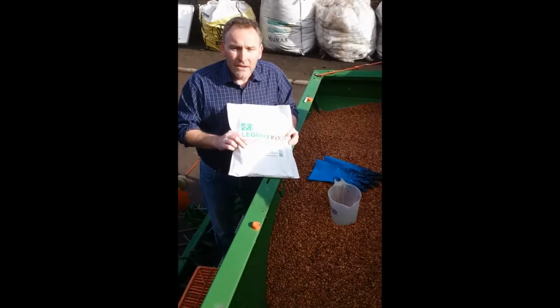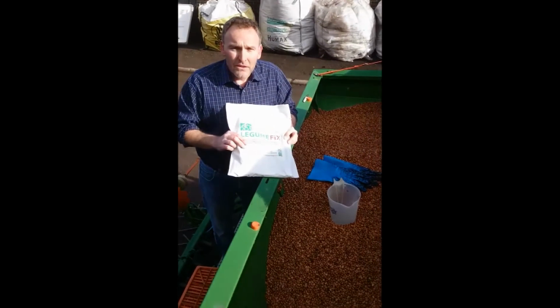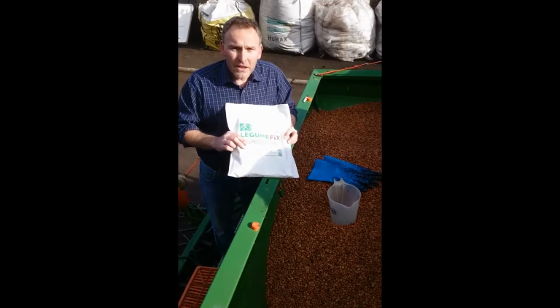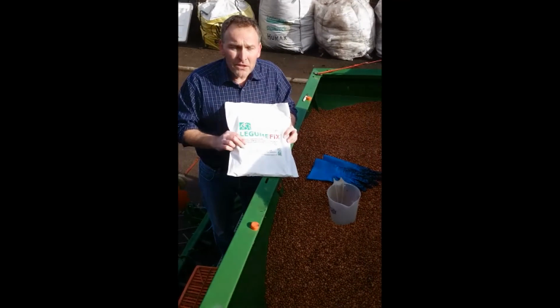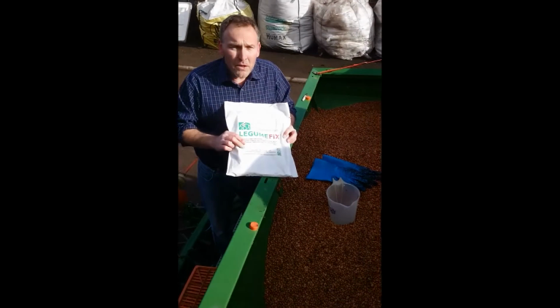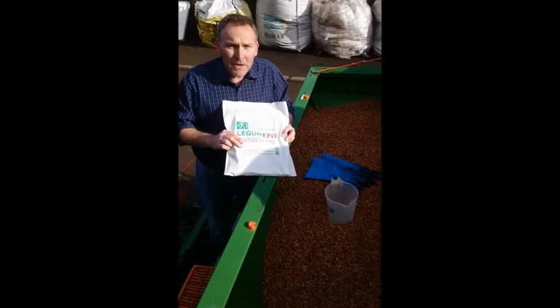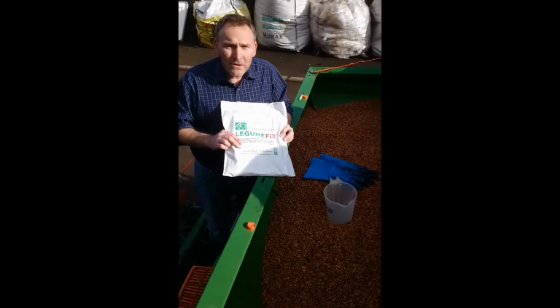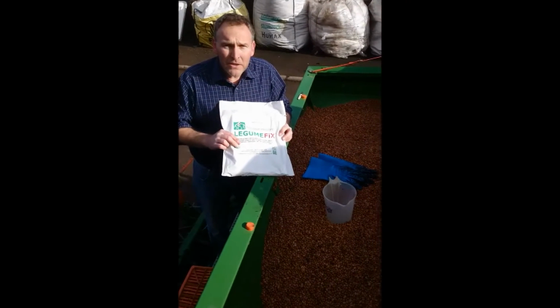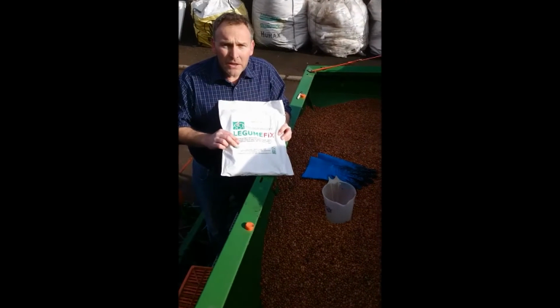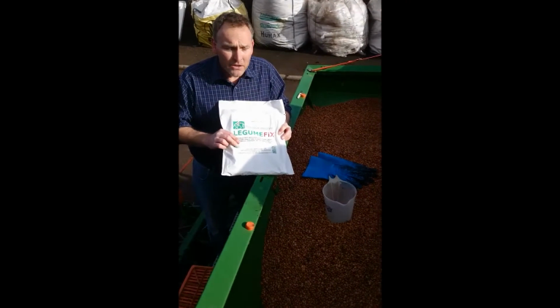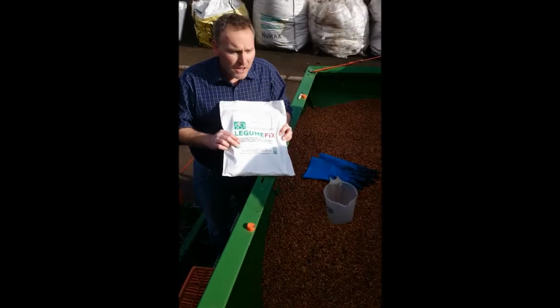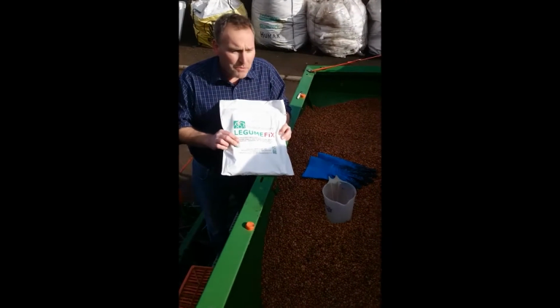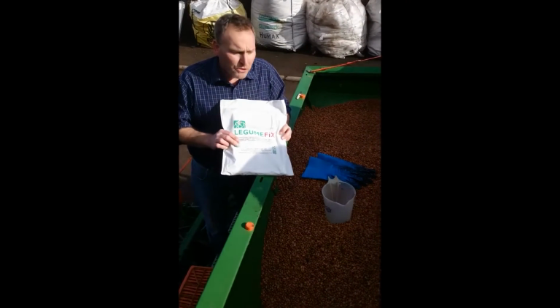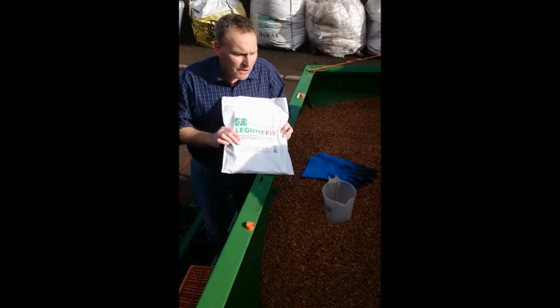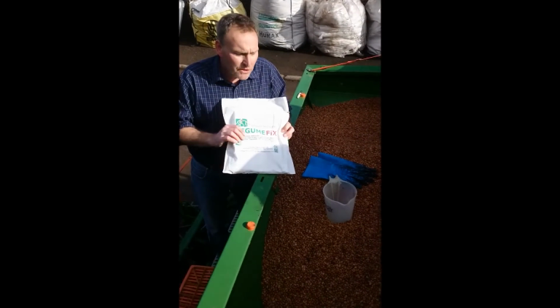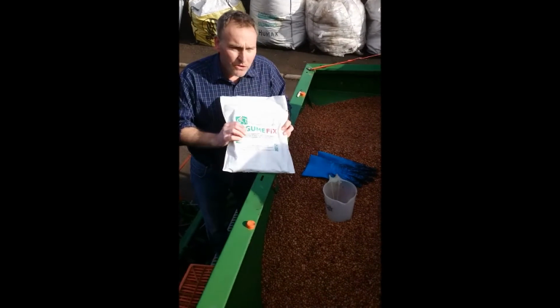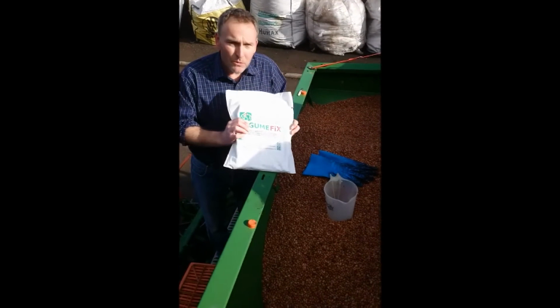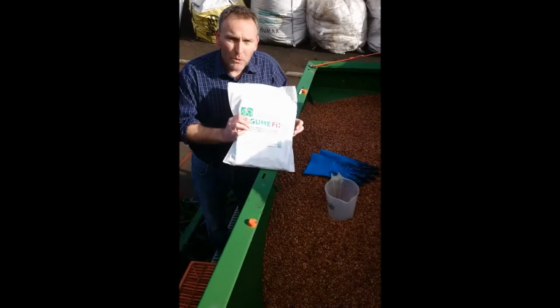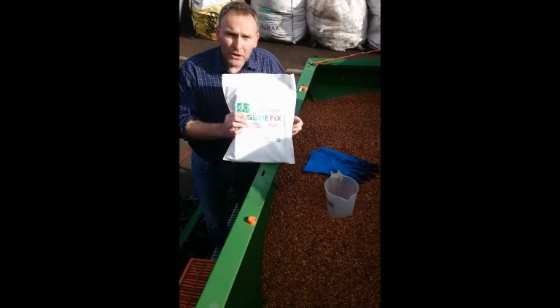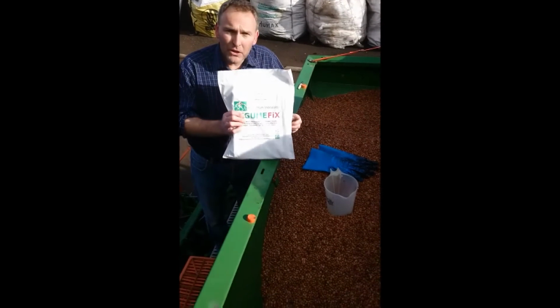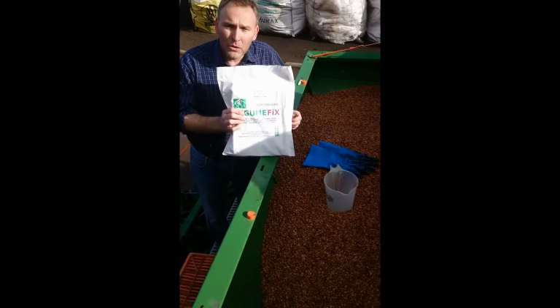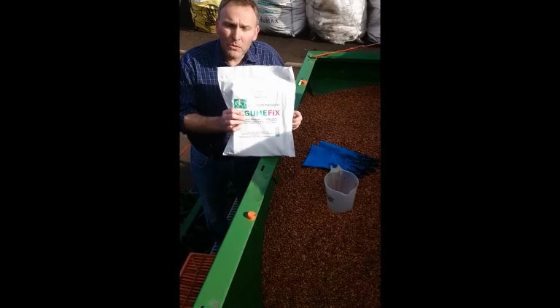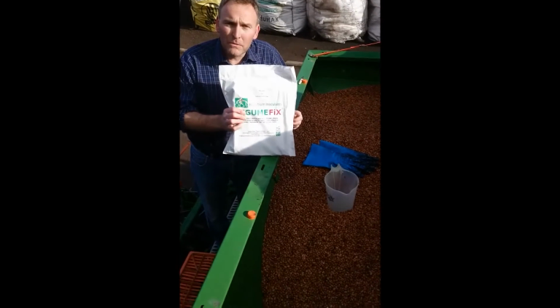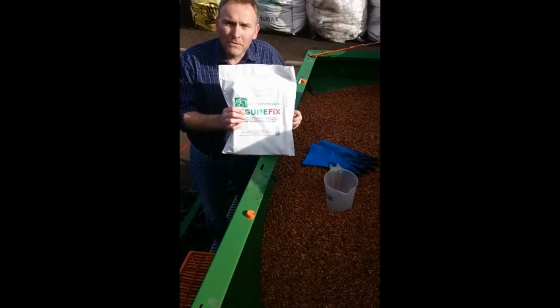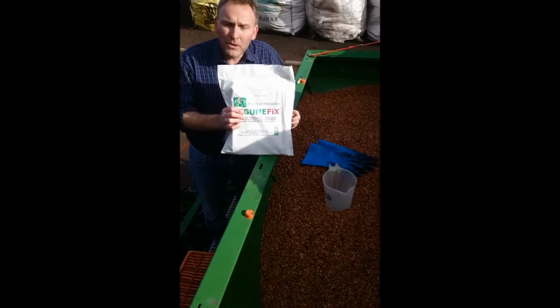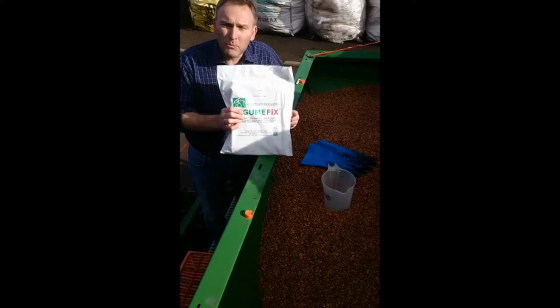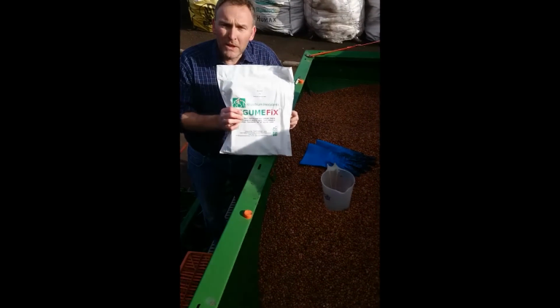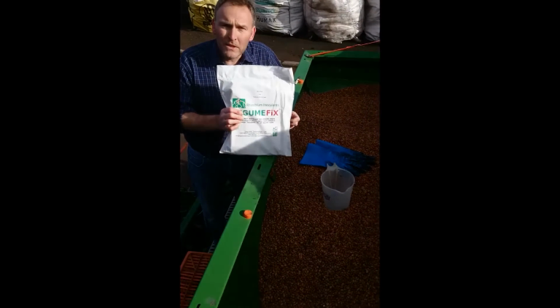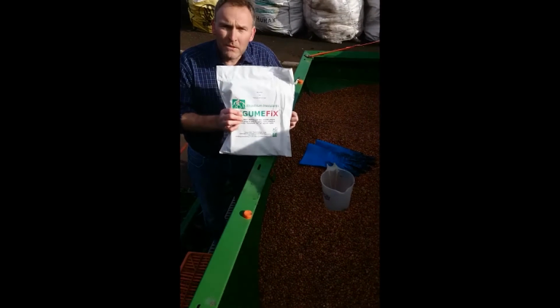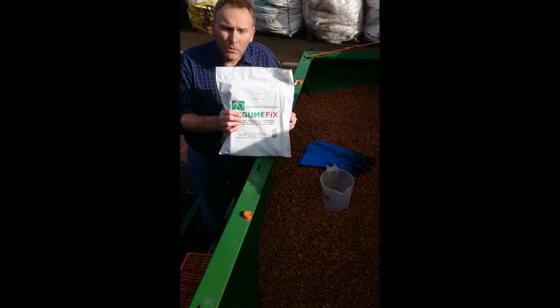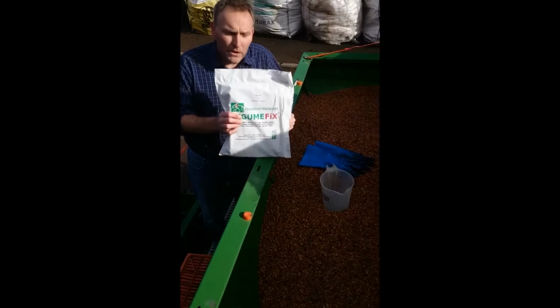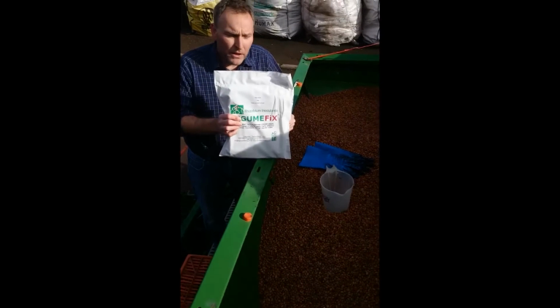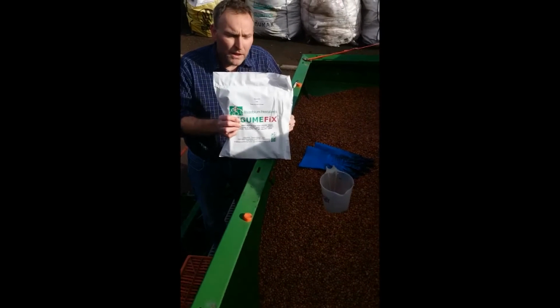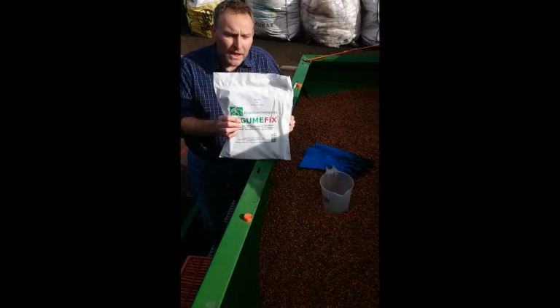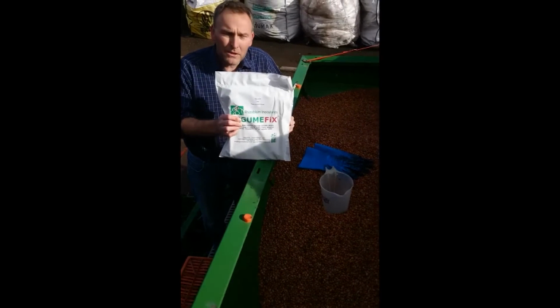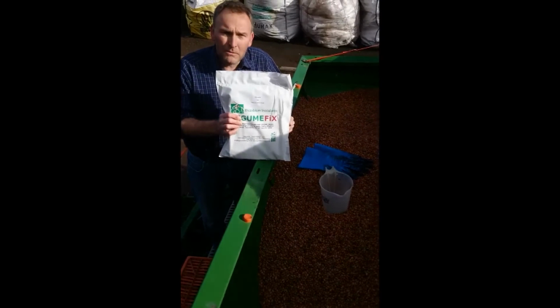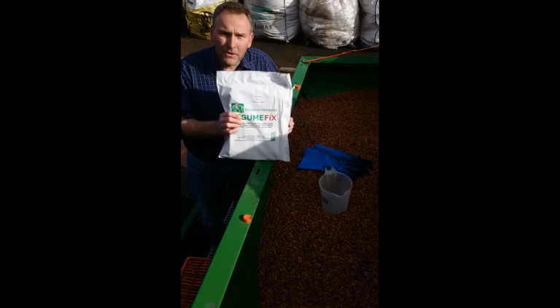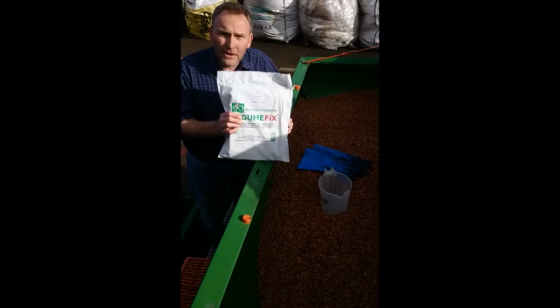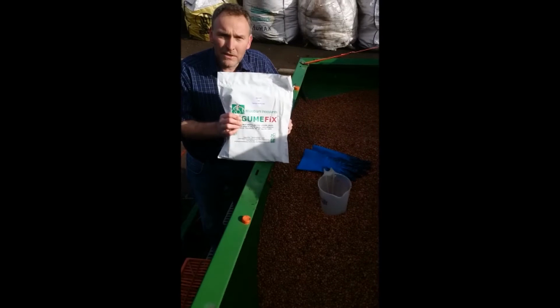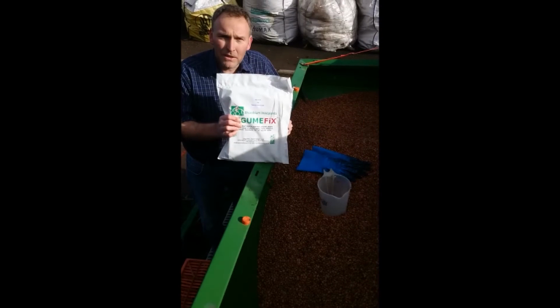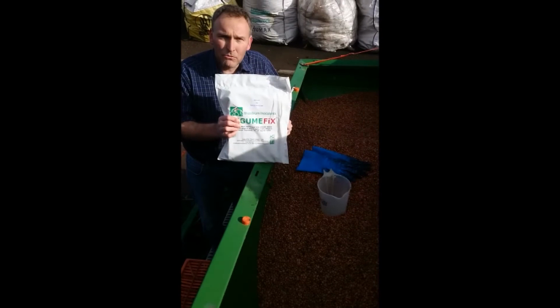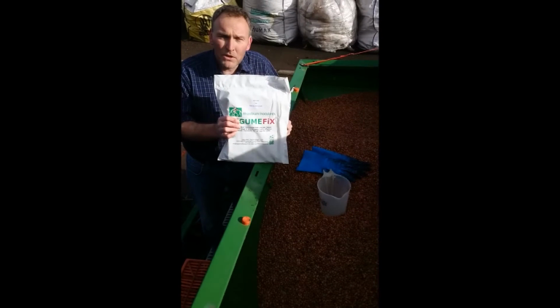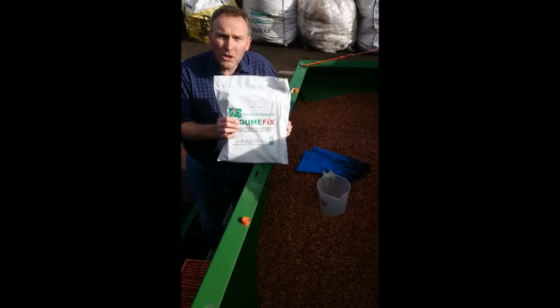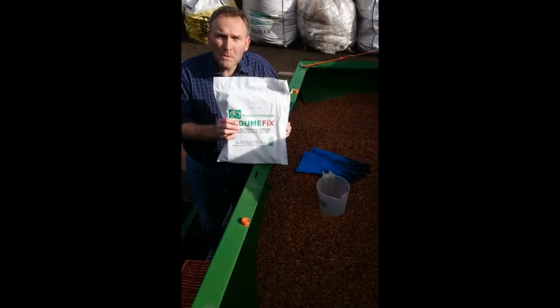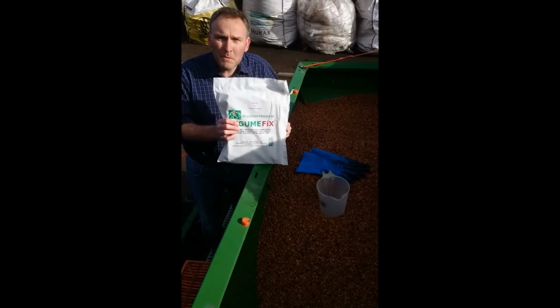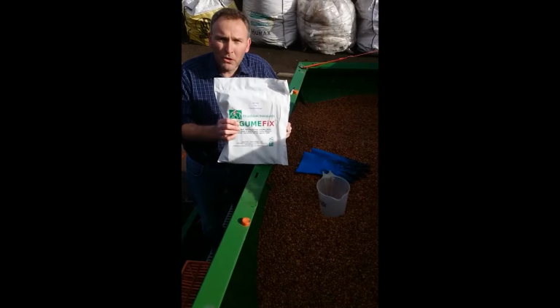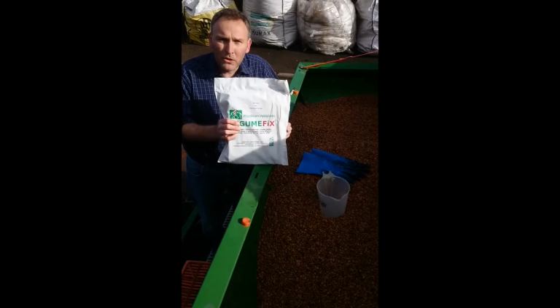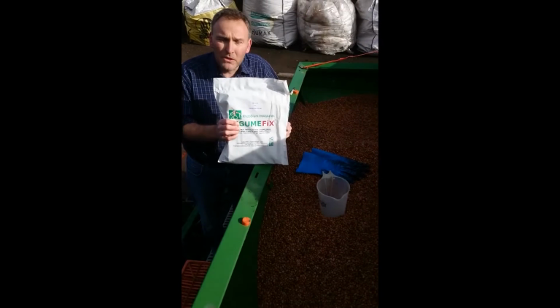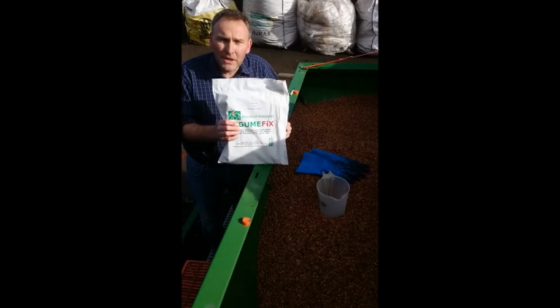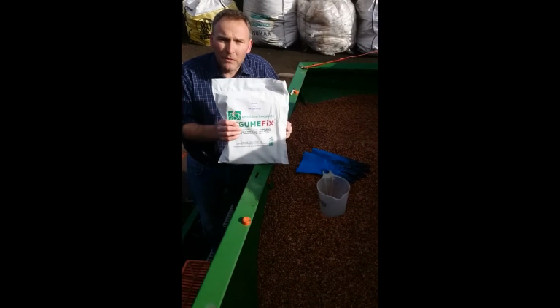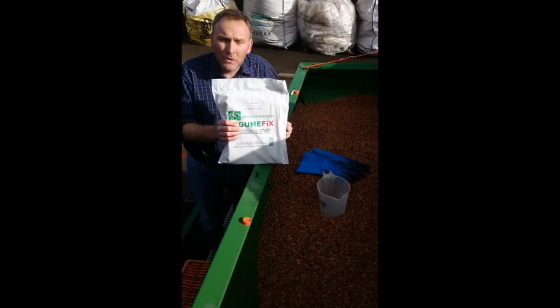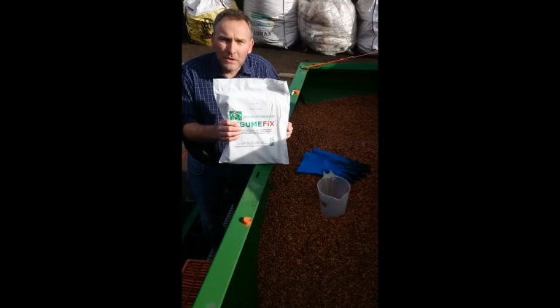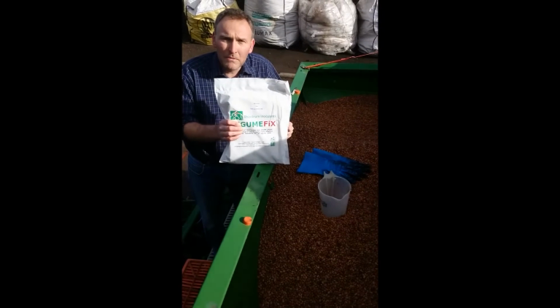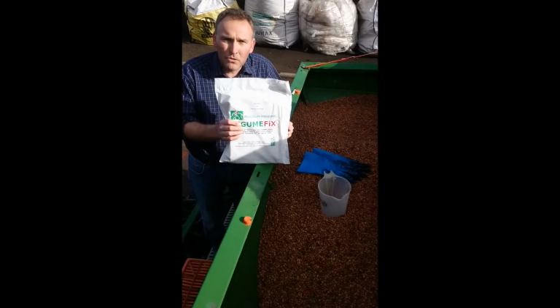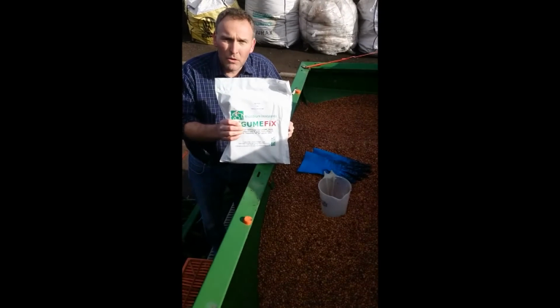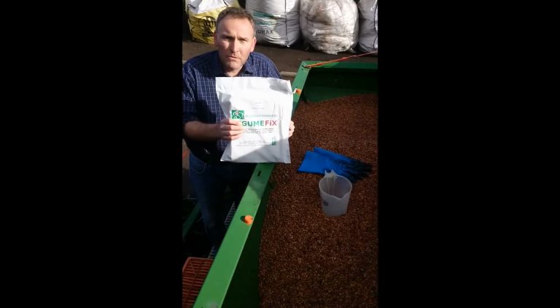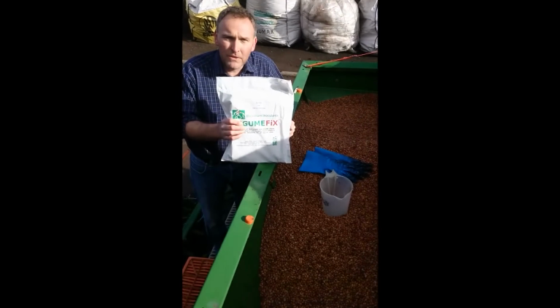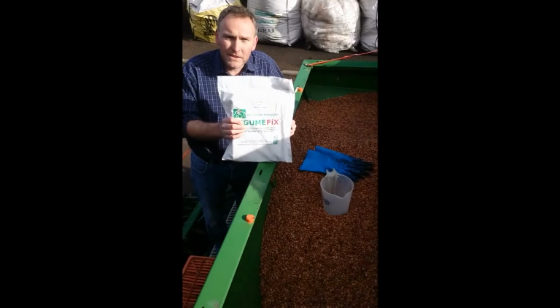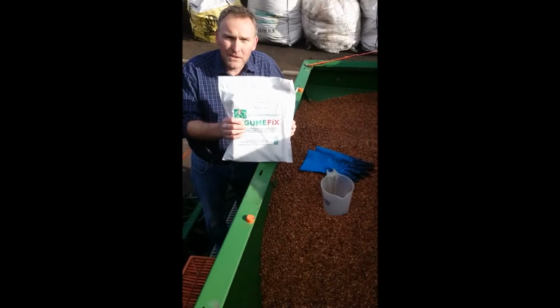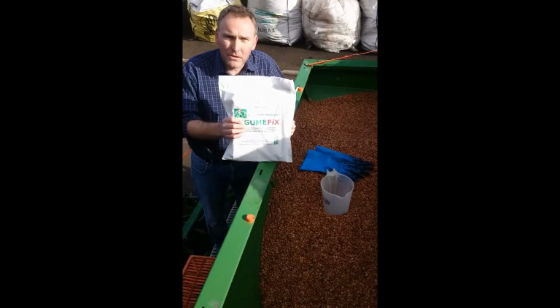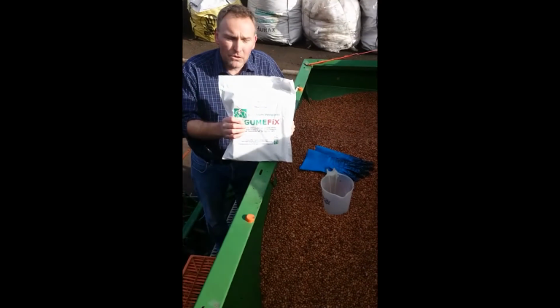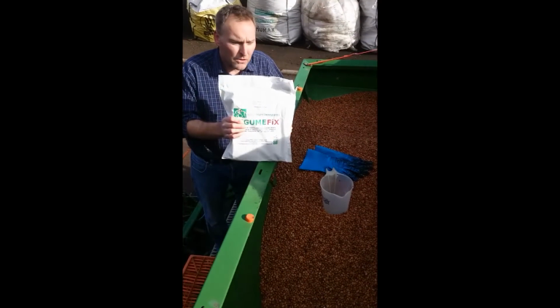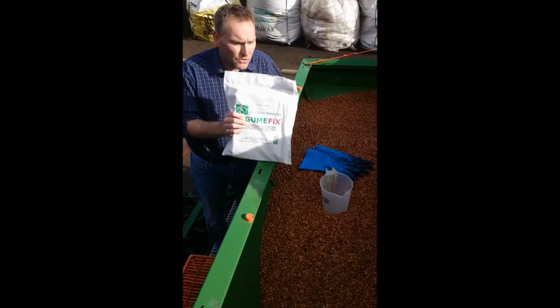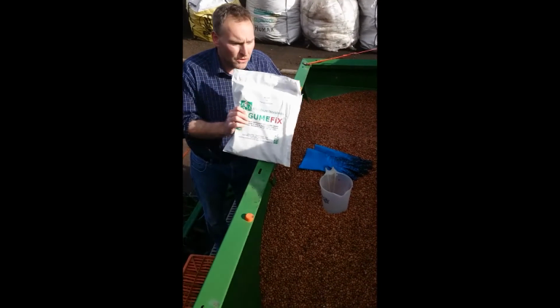I'm here at the James Woodland Institute and we're going to coat some field beans with Legume Fix, a rhizobia inoculant to help the crop fix its own nitrogen.